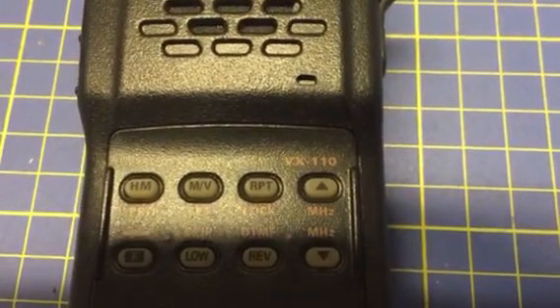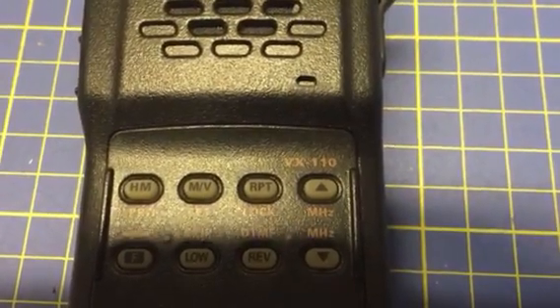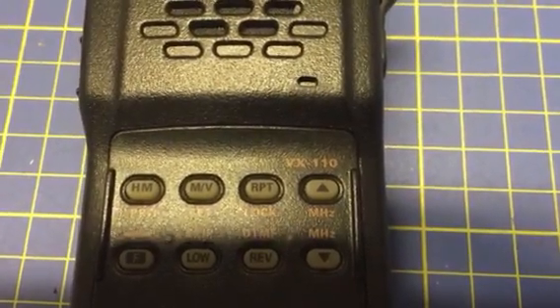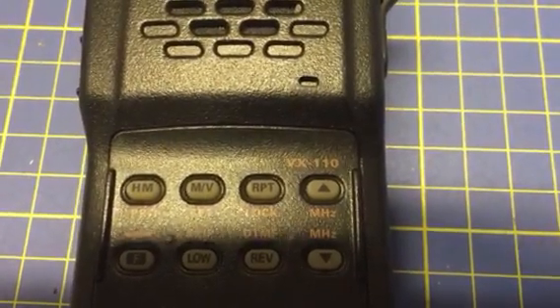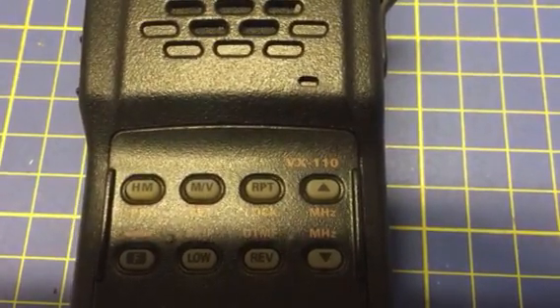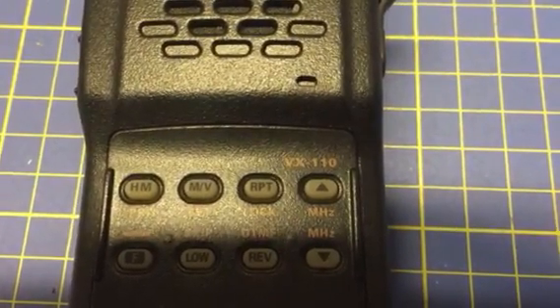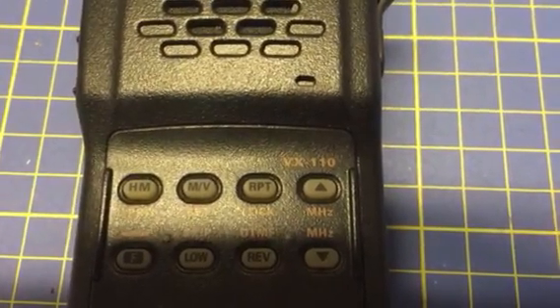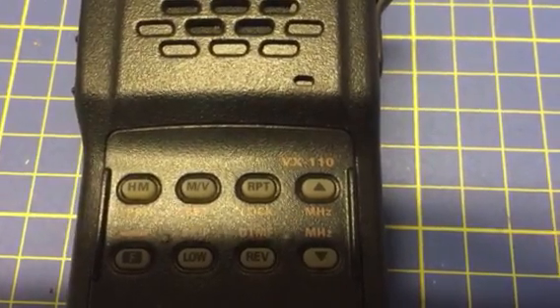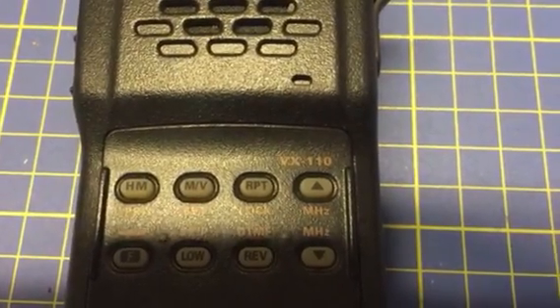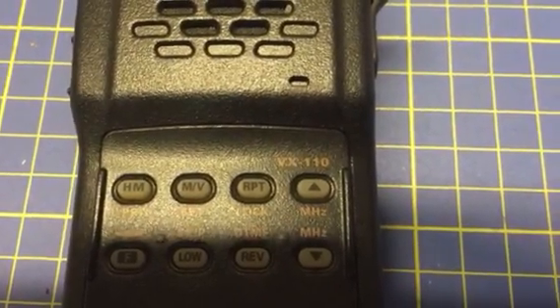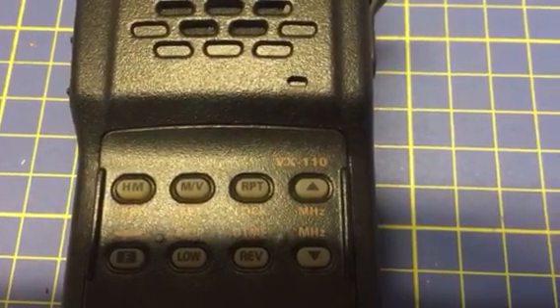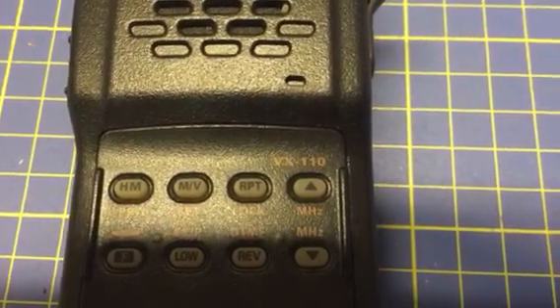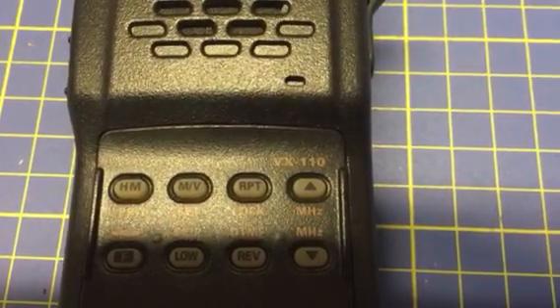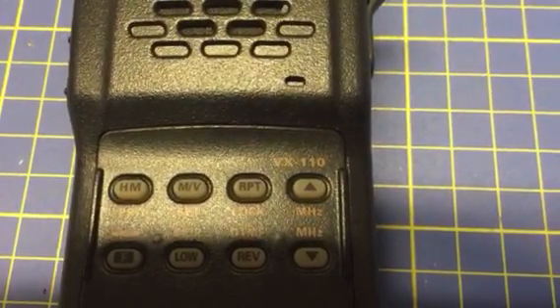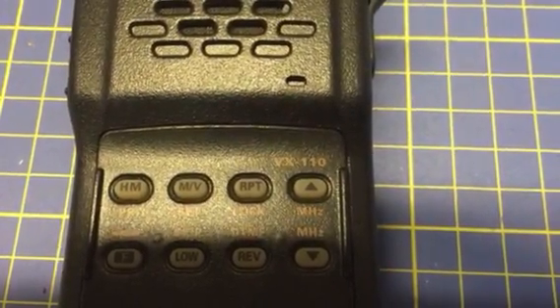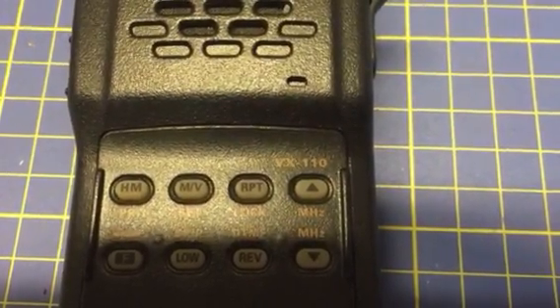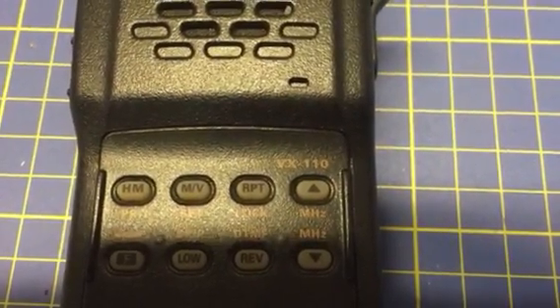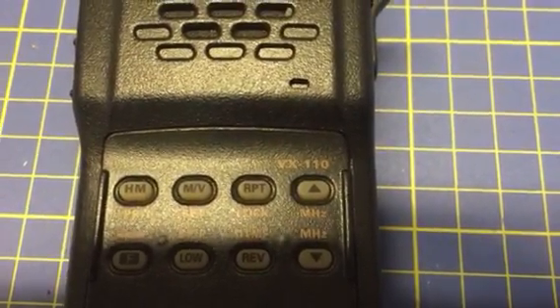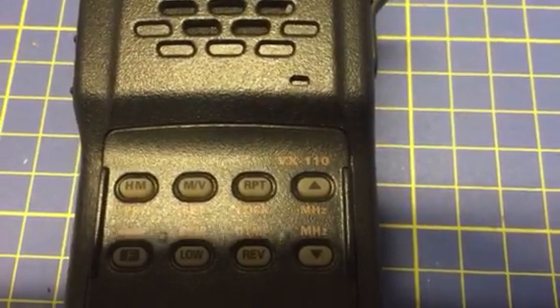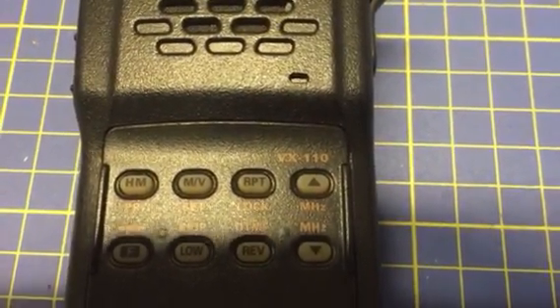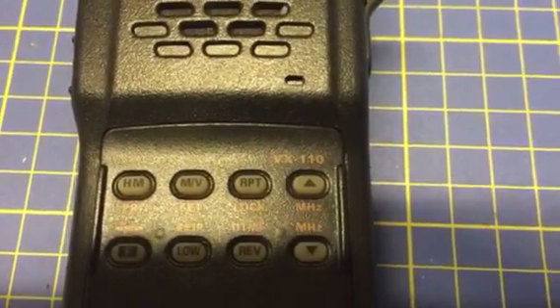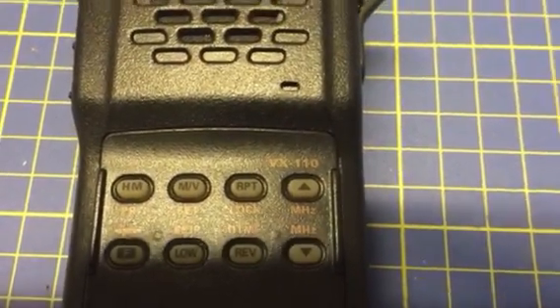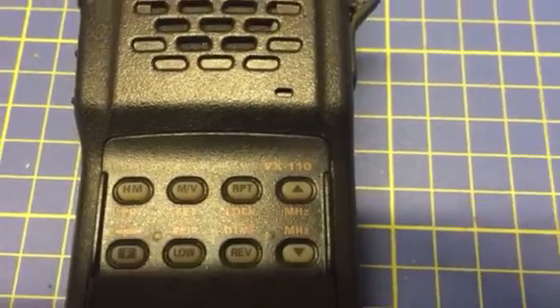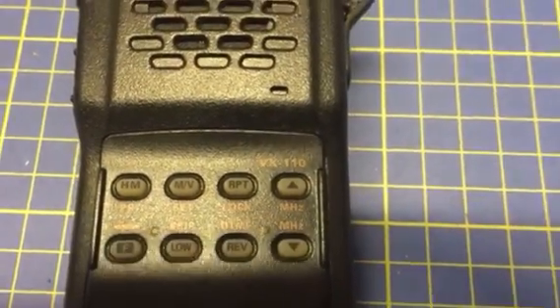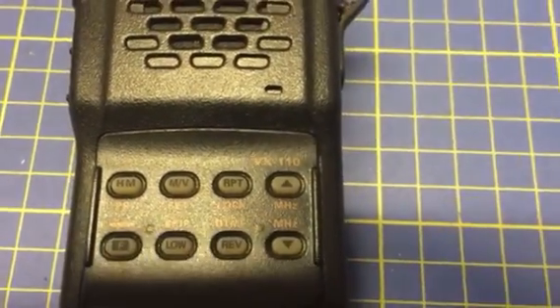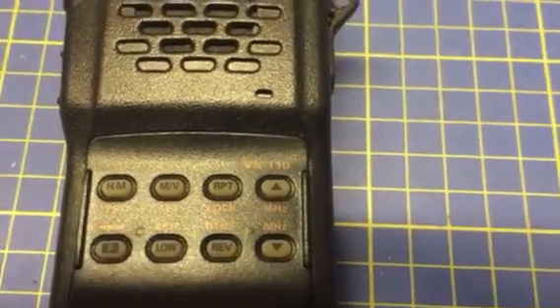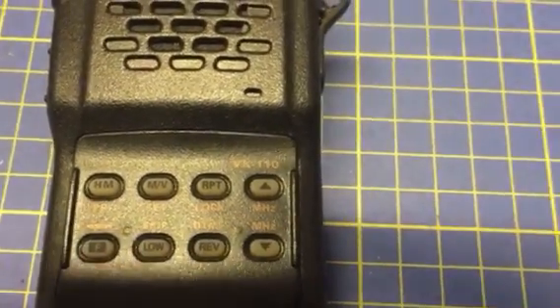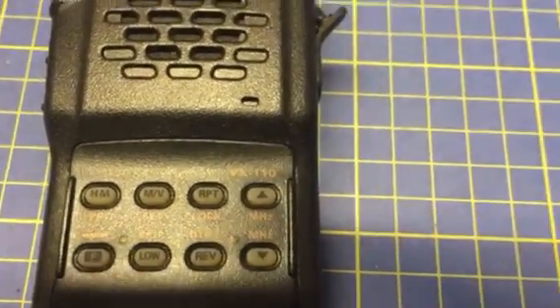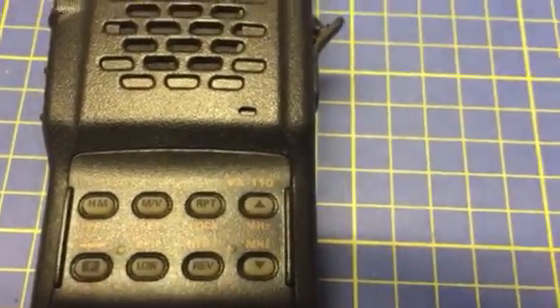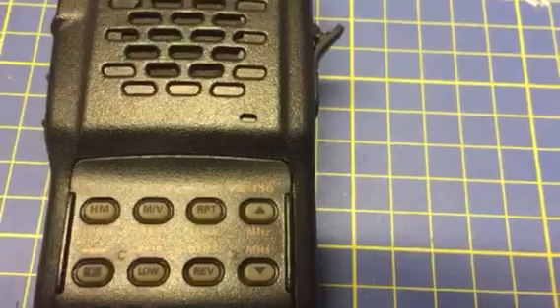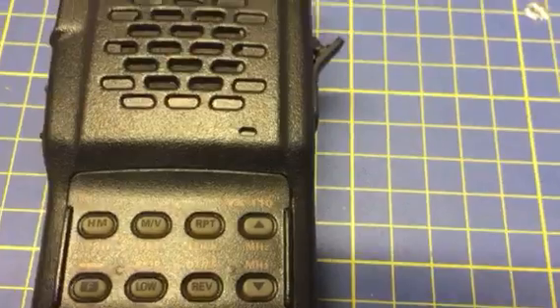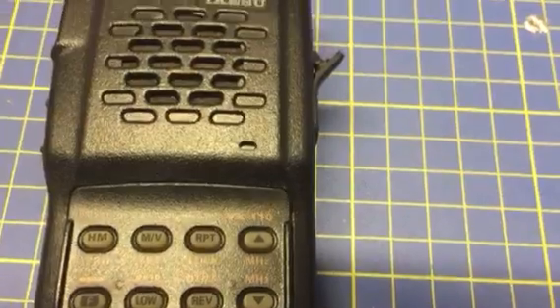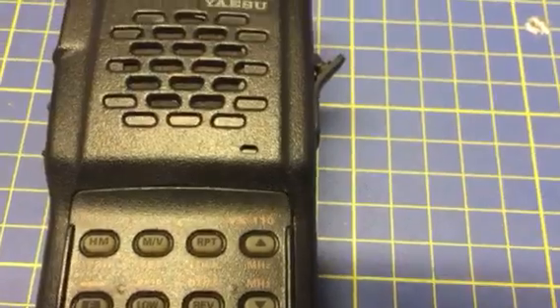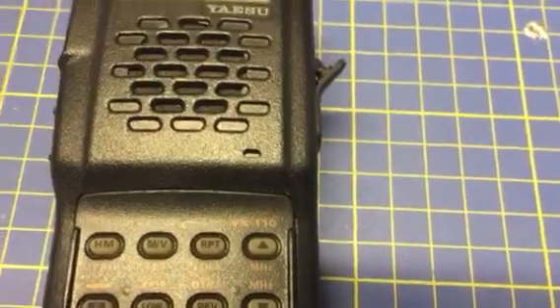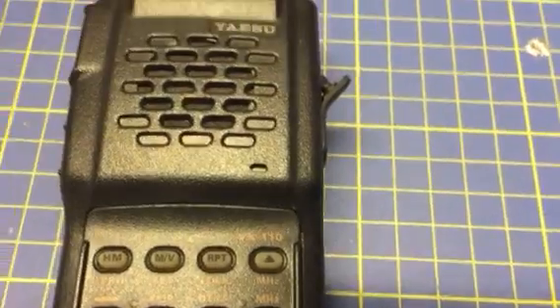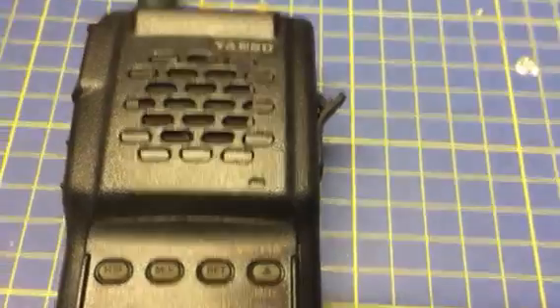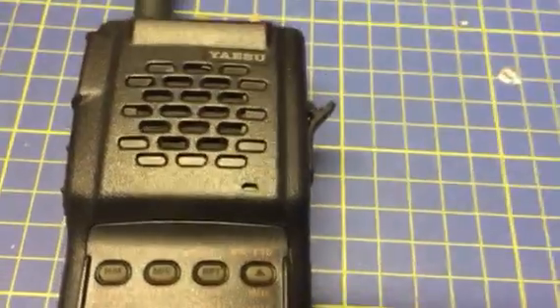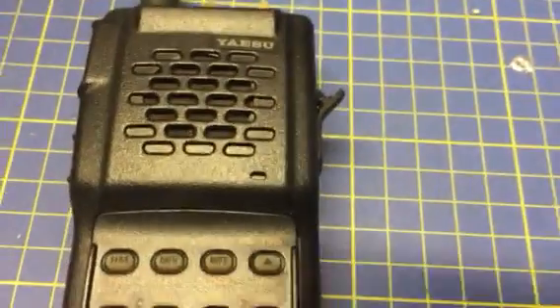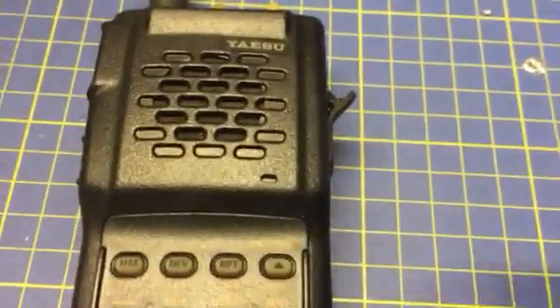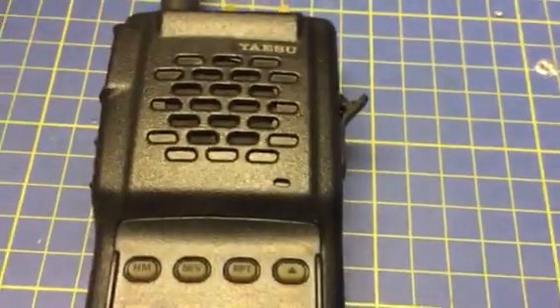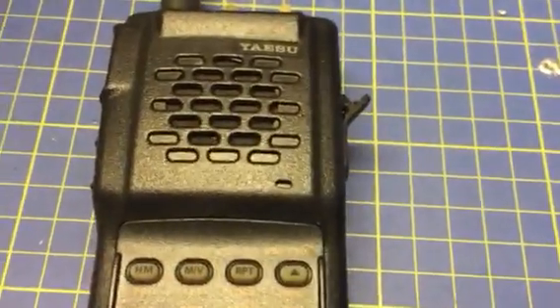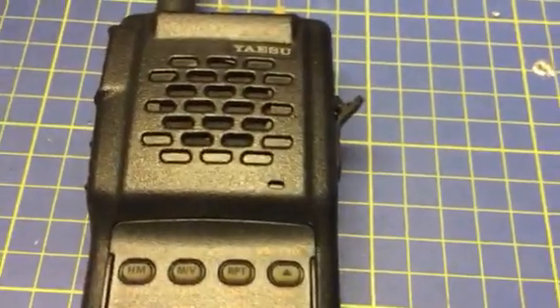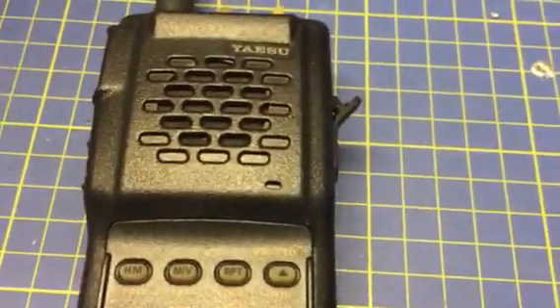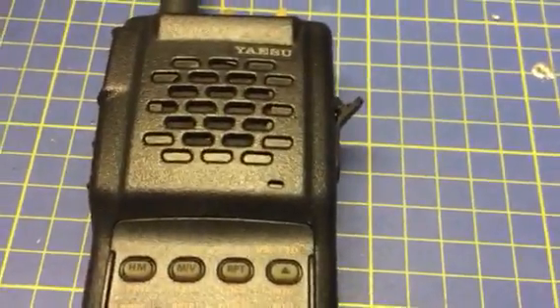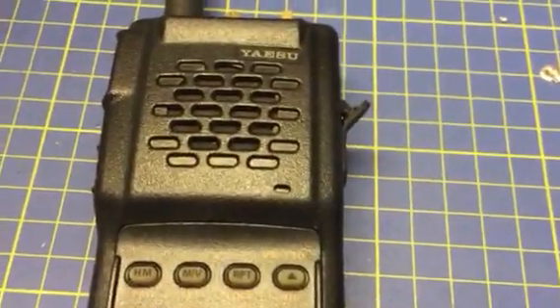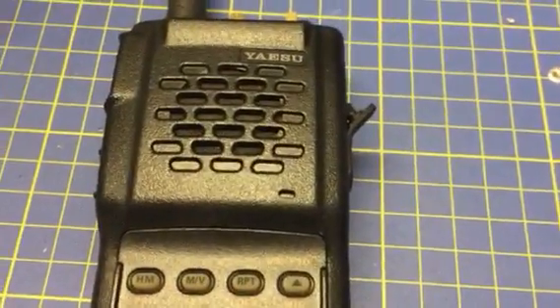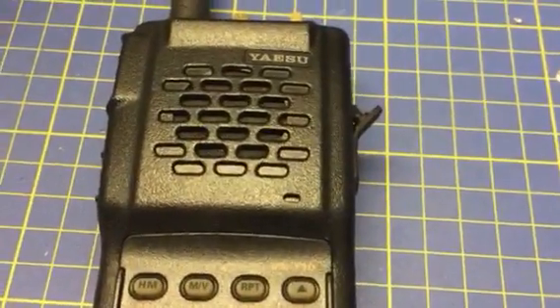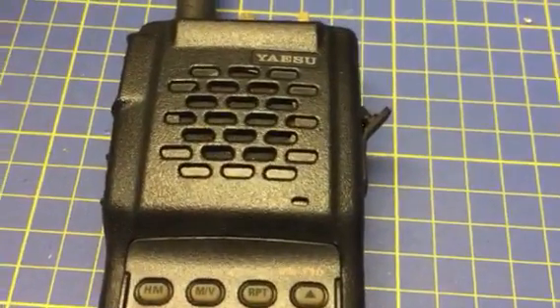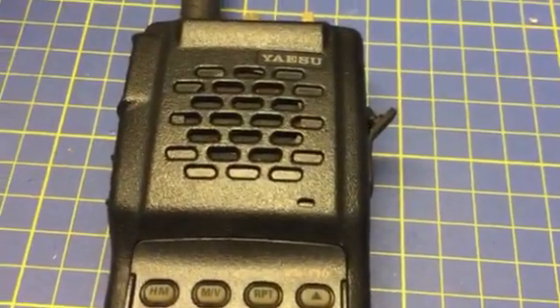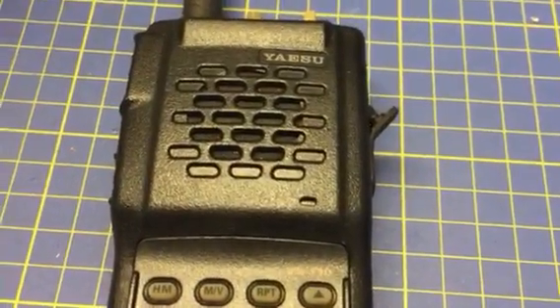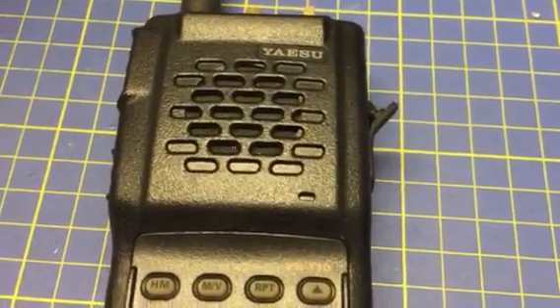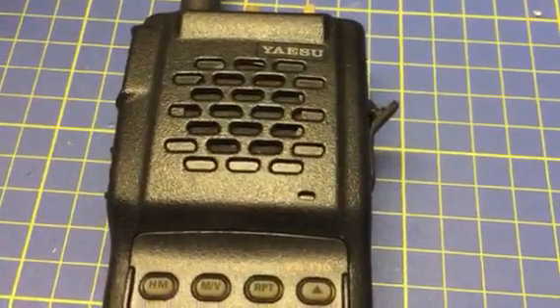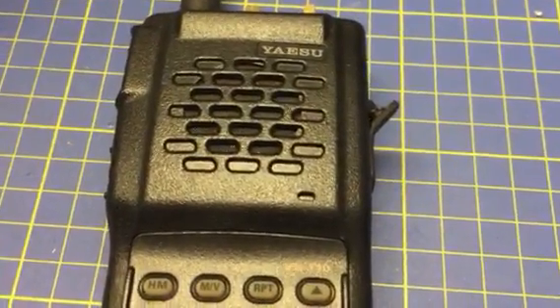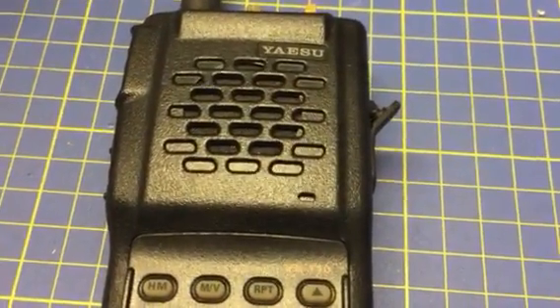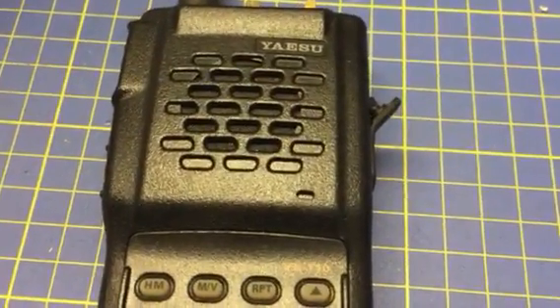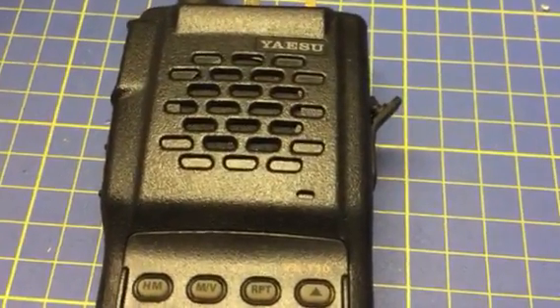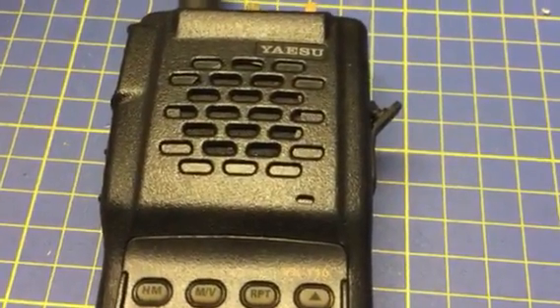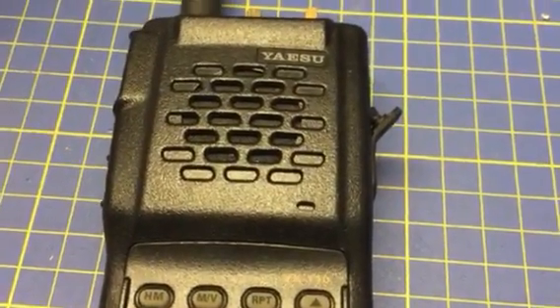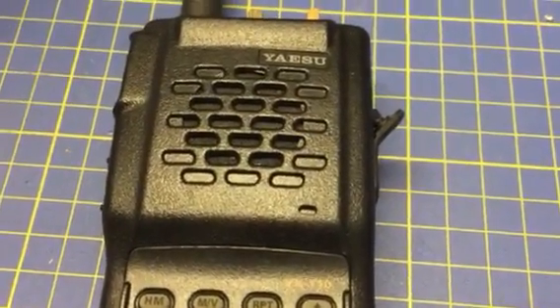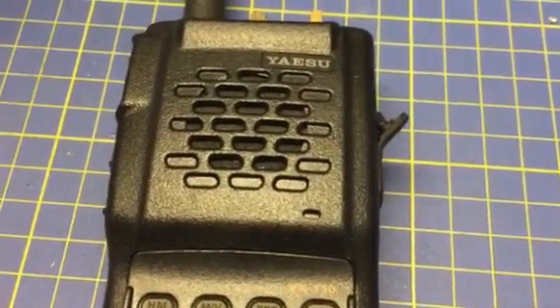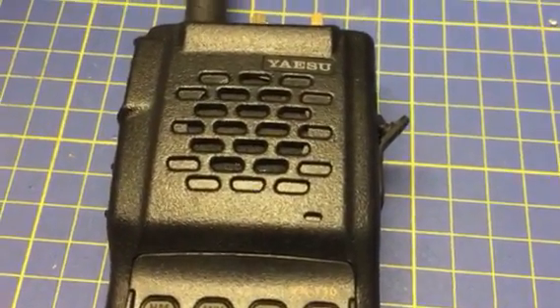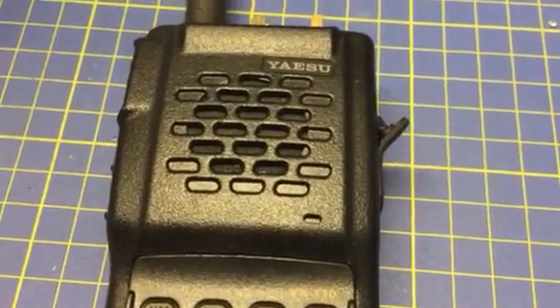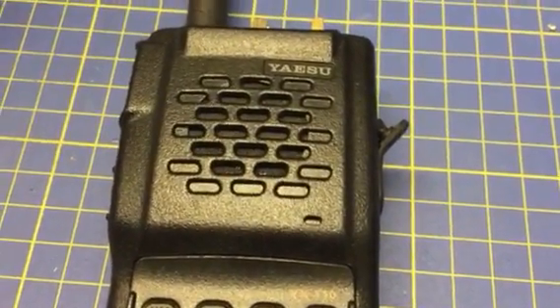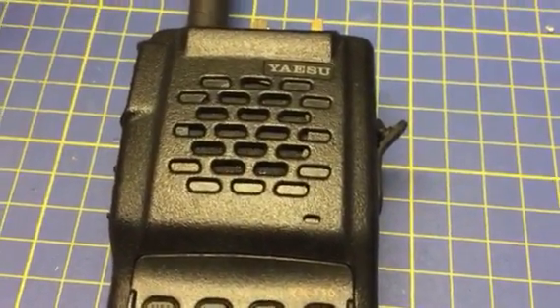Yahtzee VX110 repair. Wideband and no audio fault.